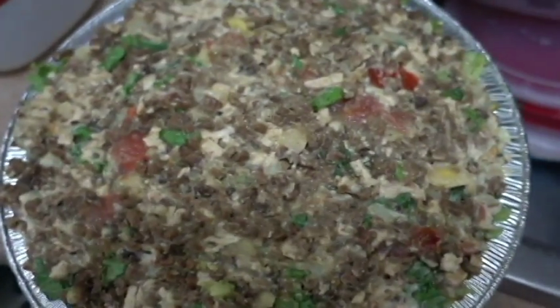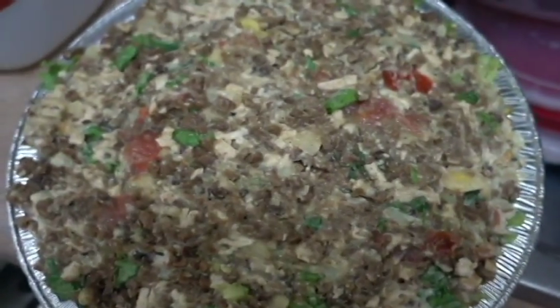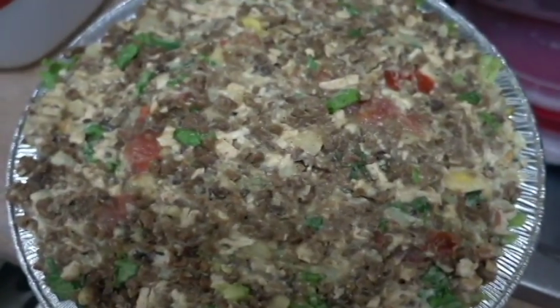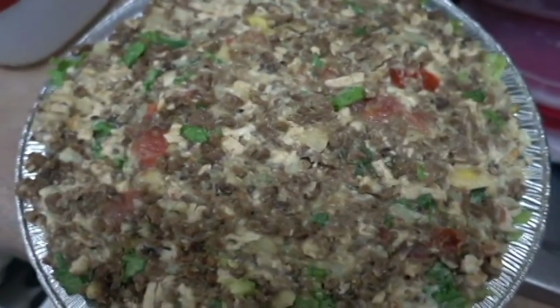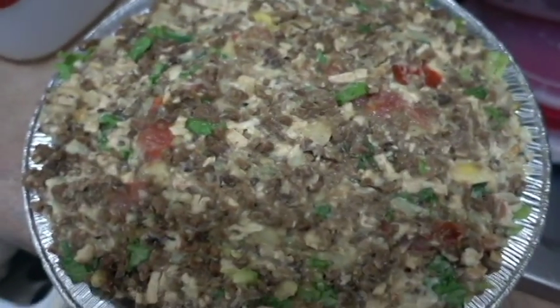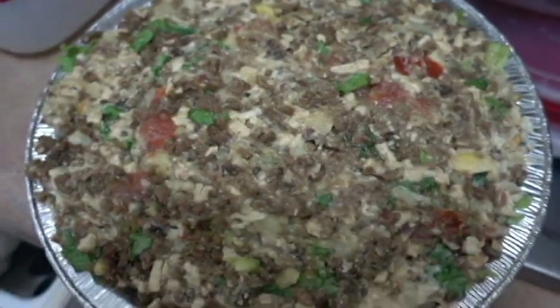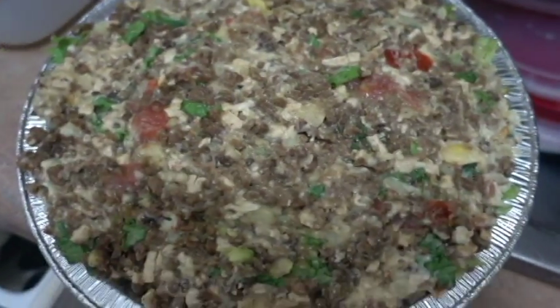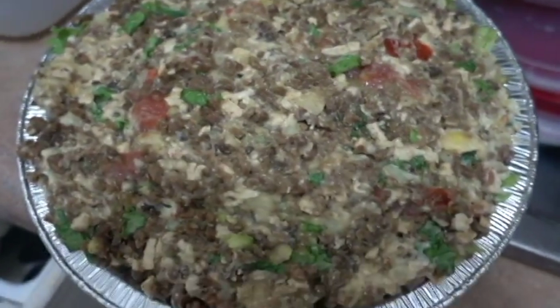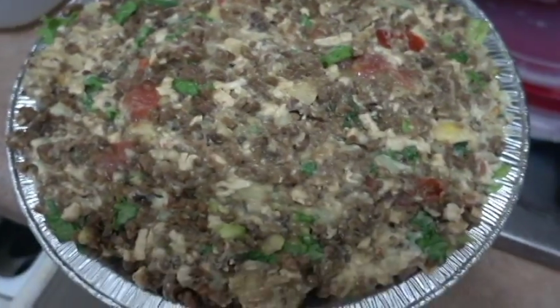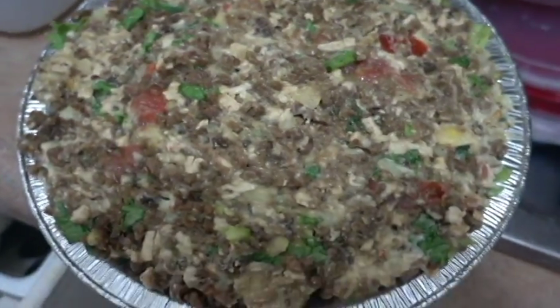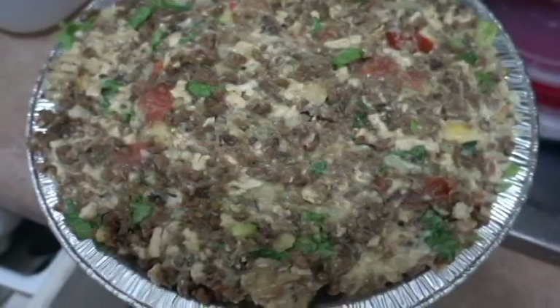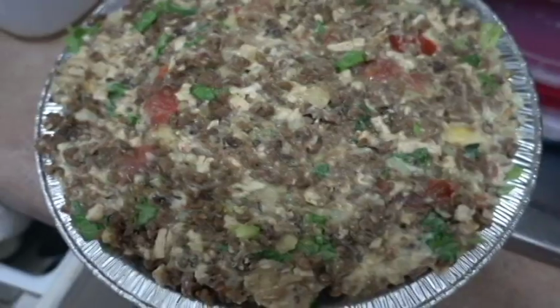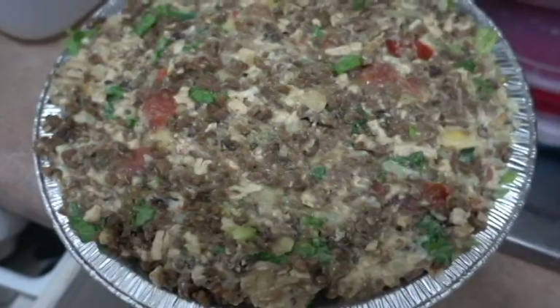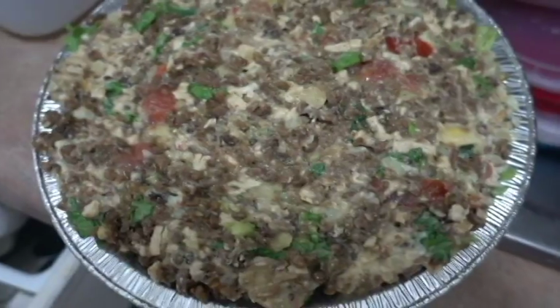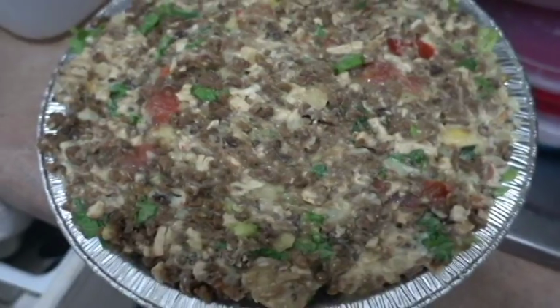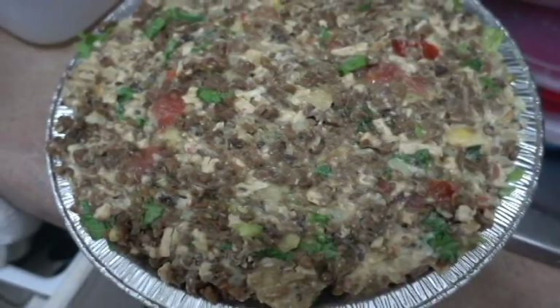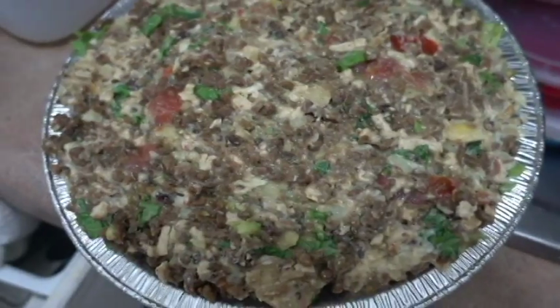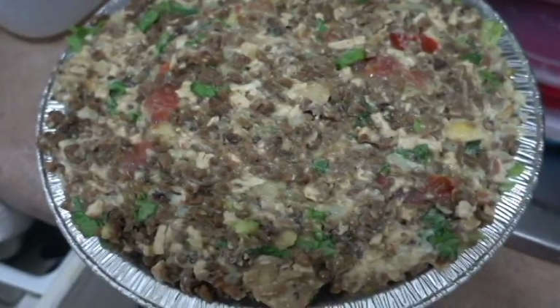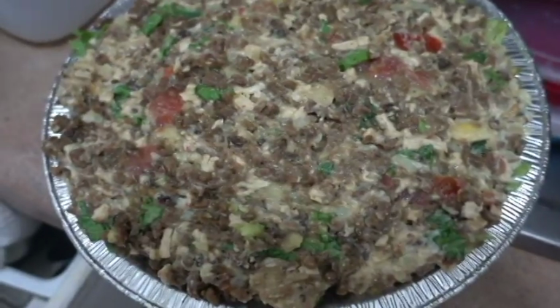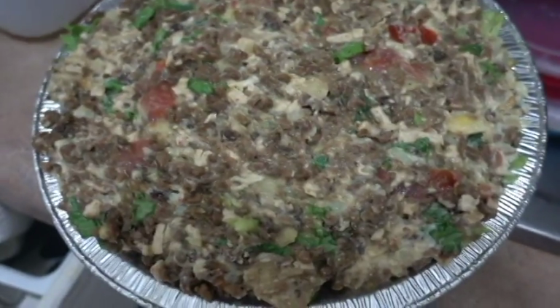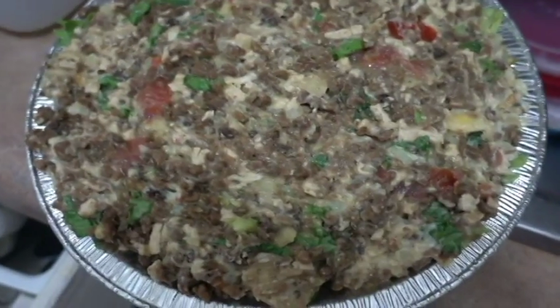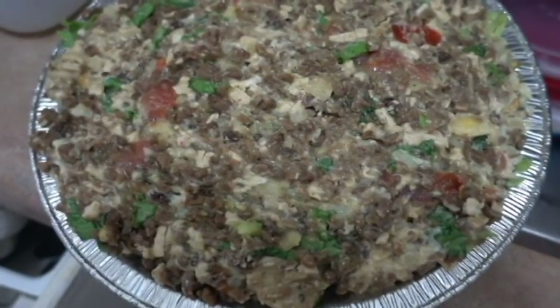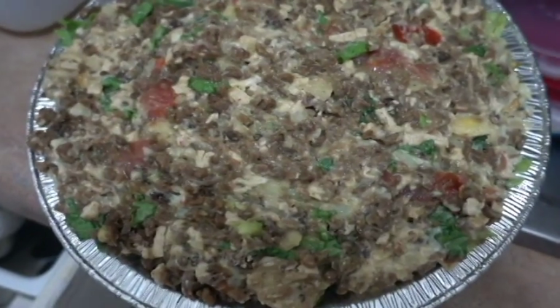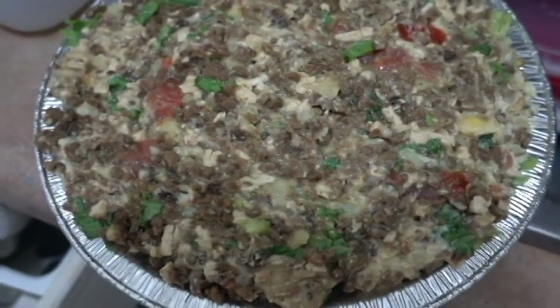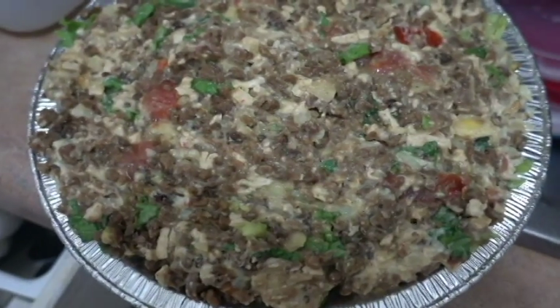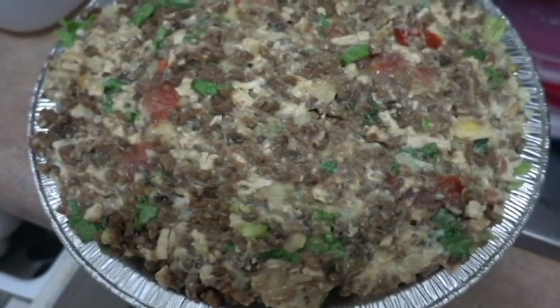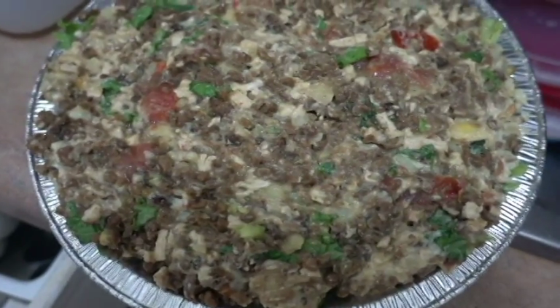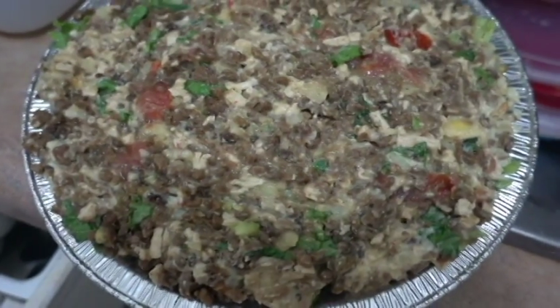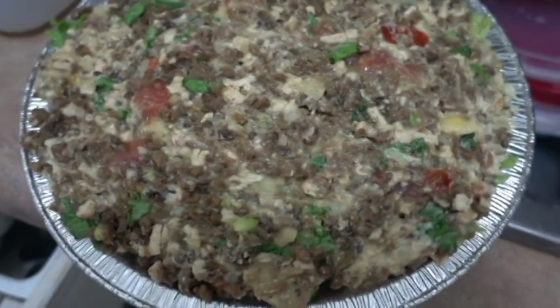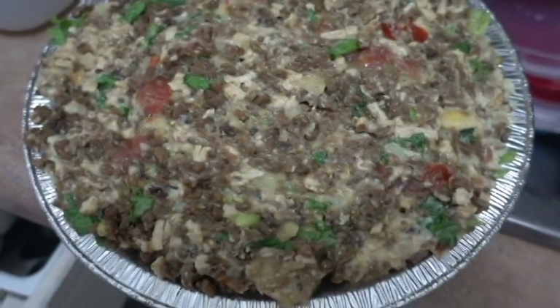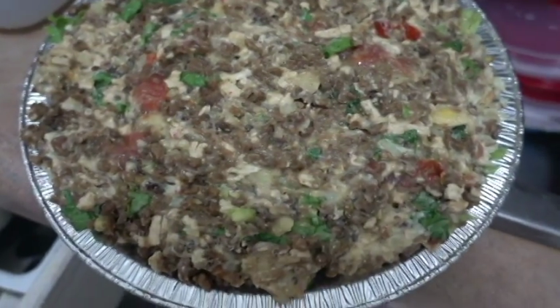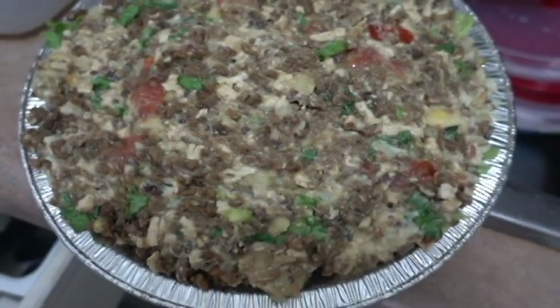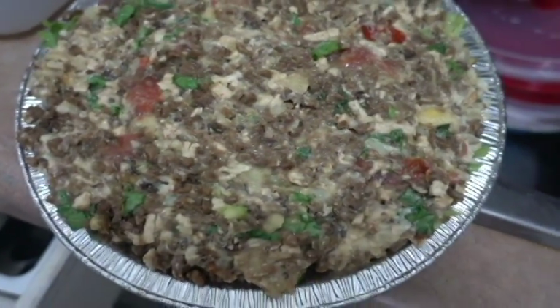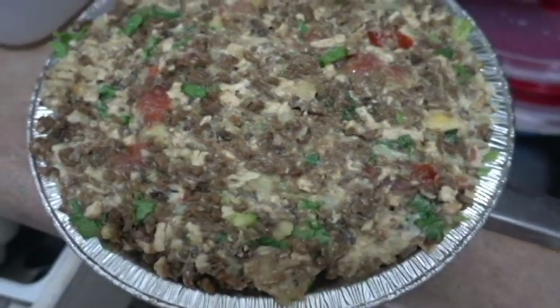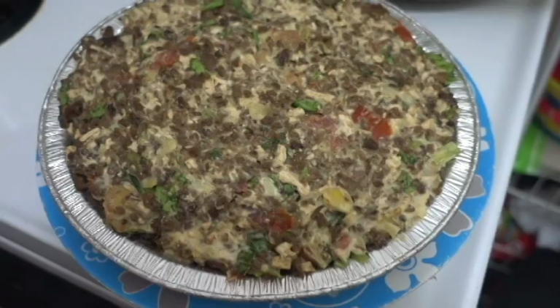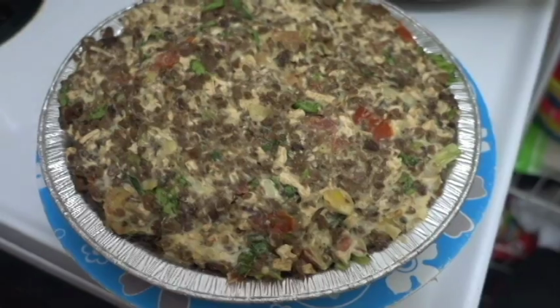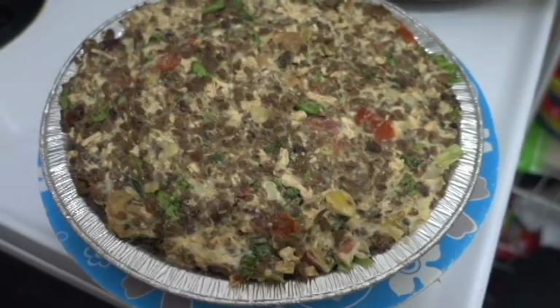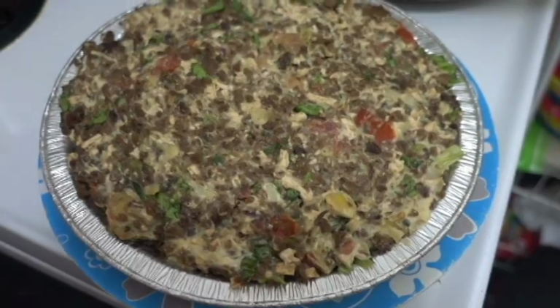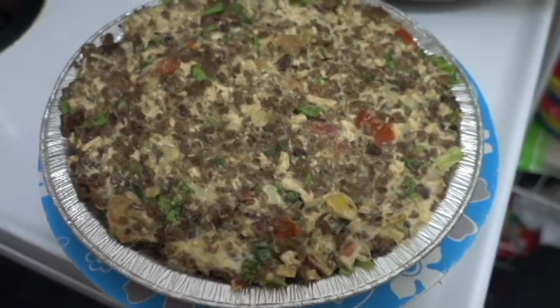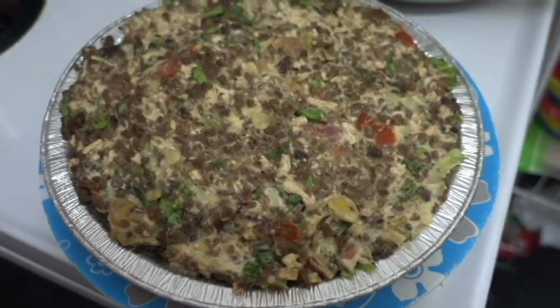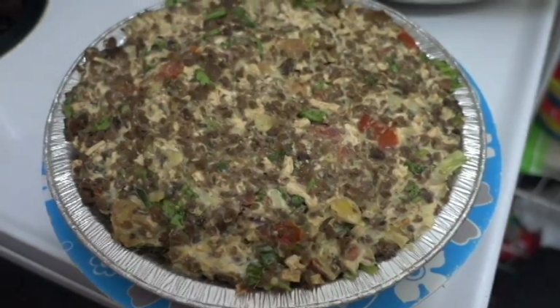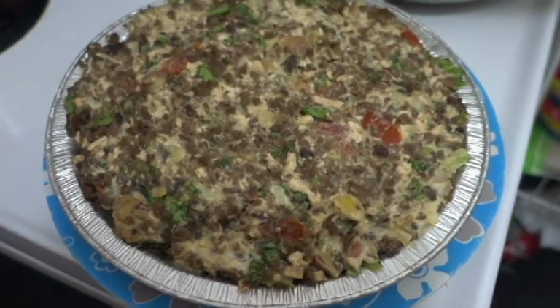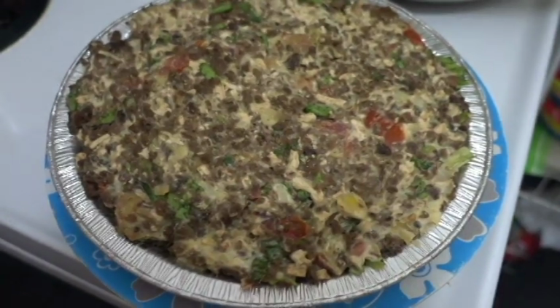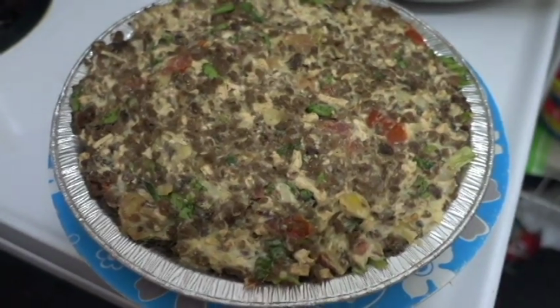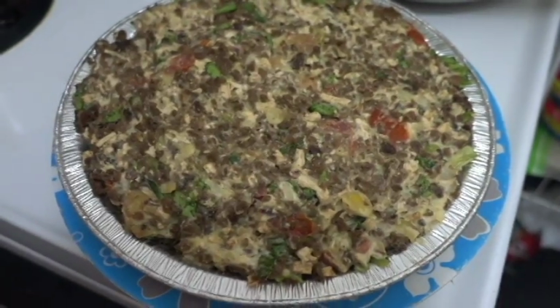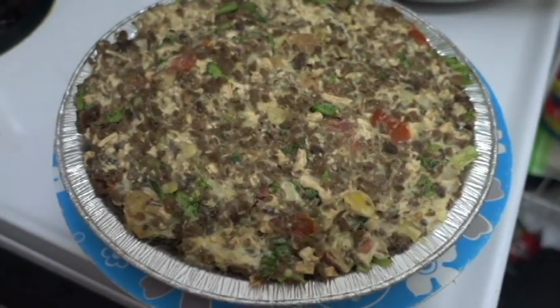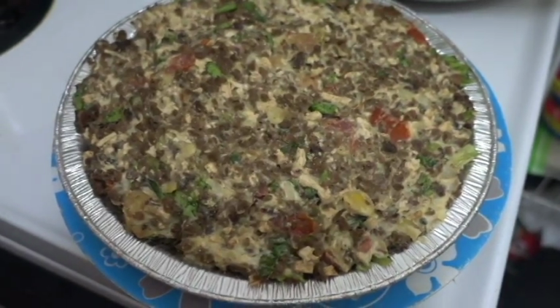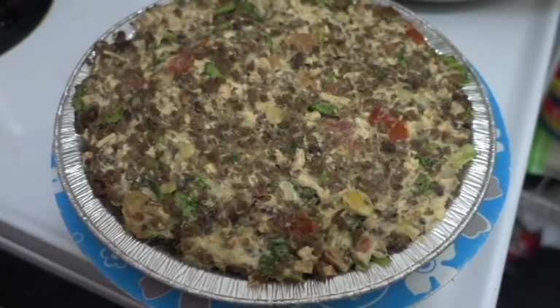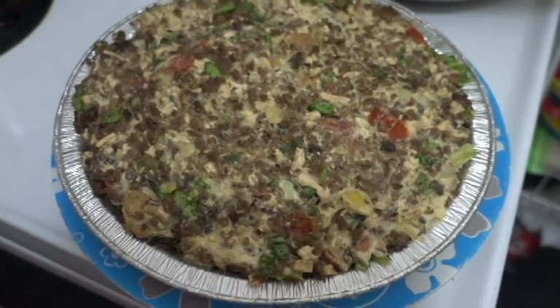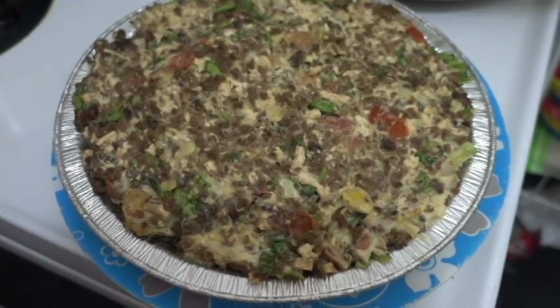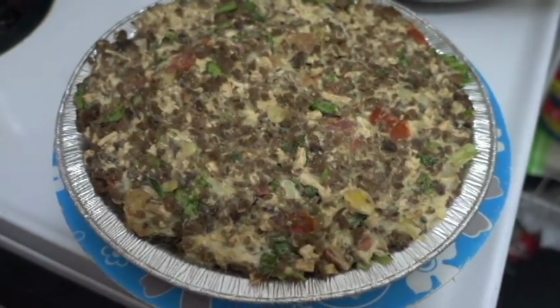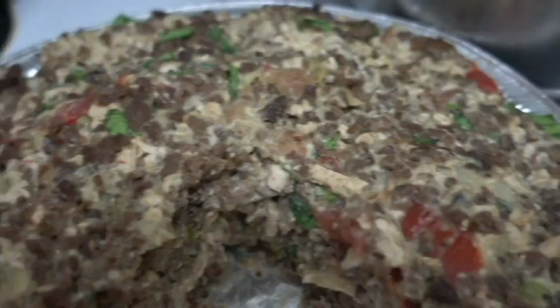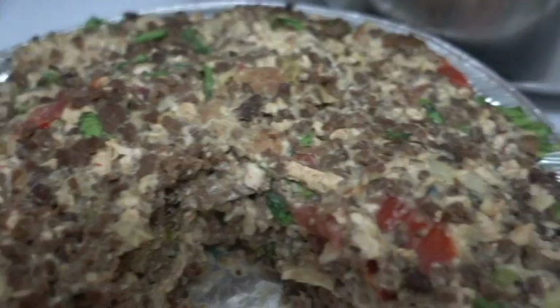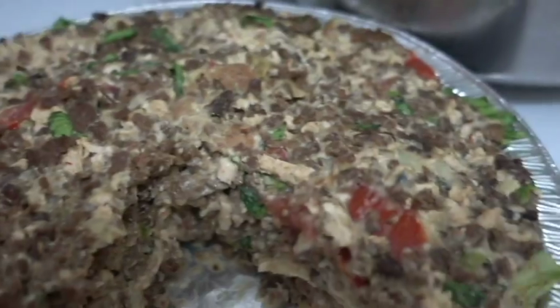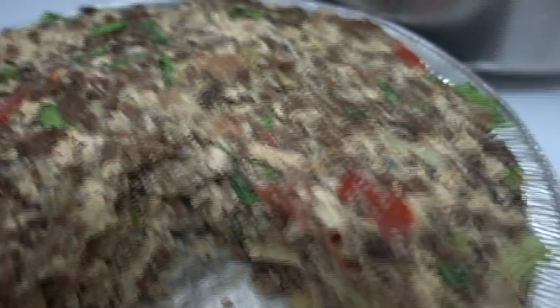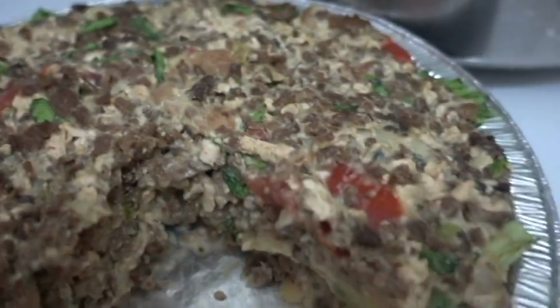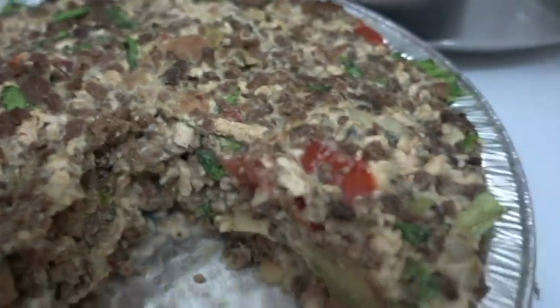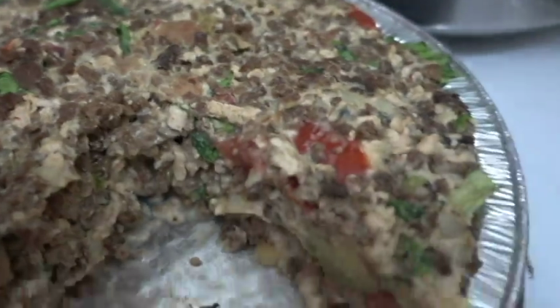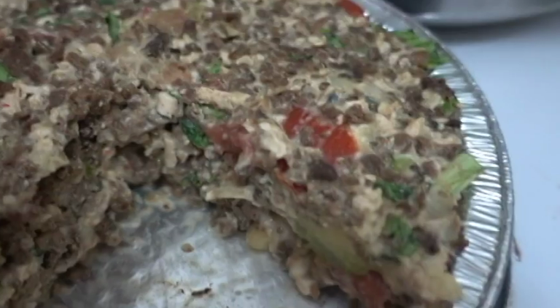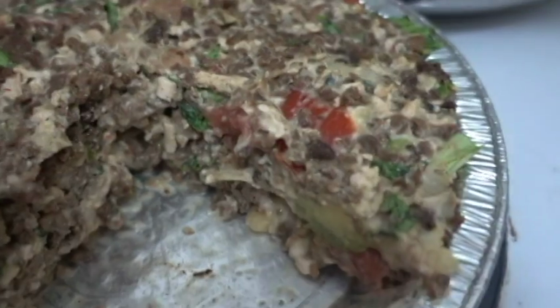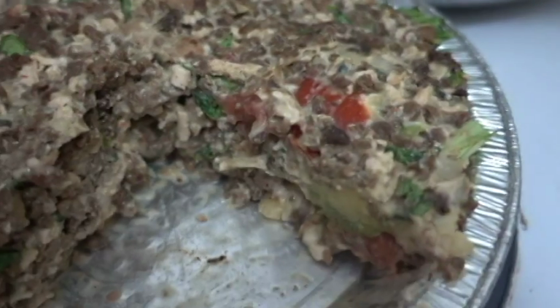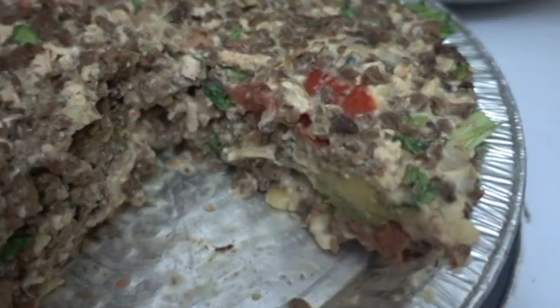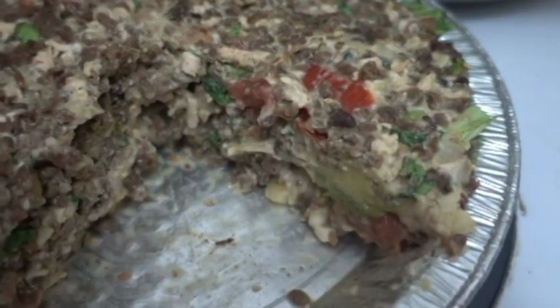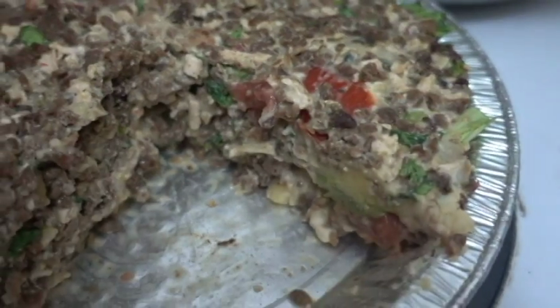Put it in the fridge and let it cool for a couple of hours and then it's ready to eat. Look at that beauty. Fresh veggies can't be beat.